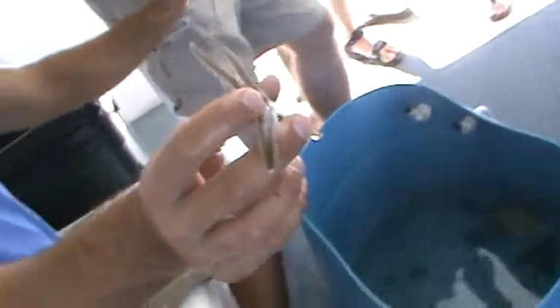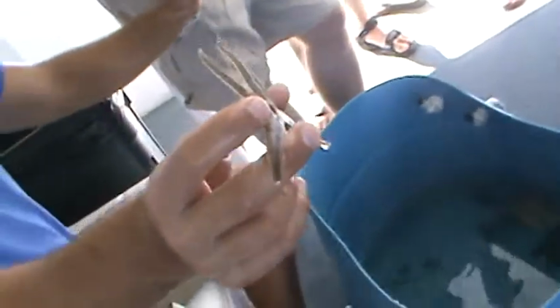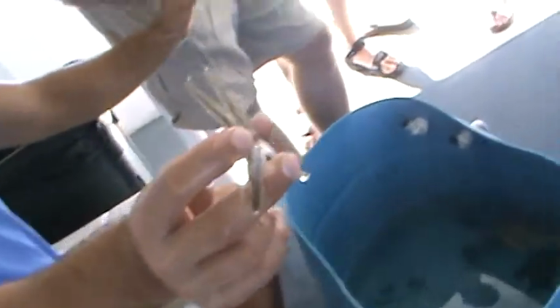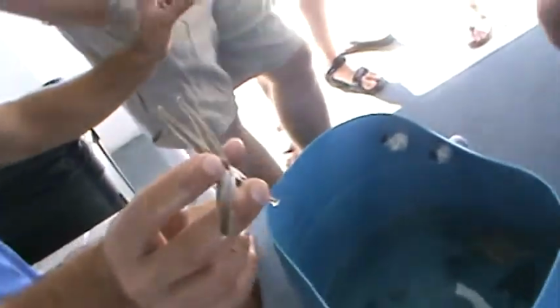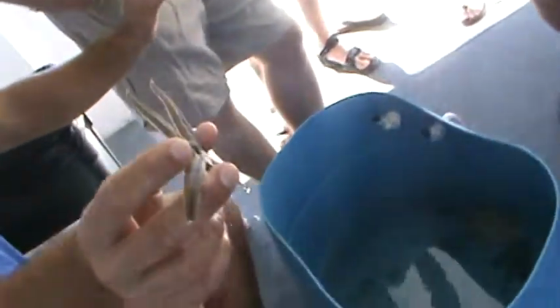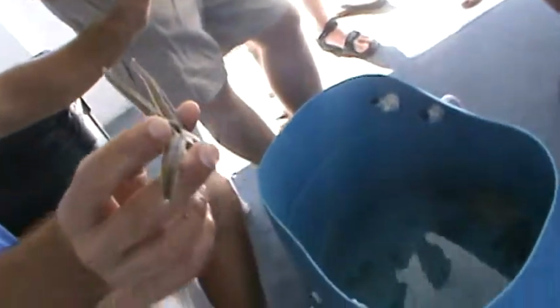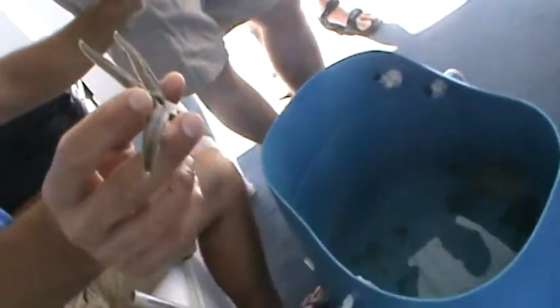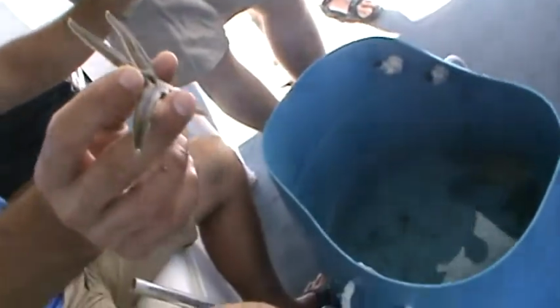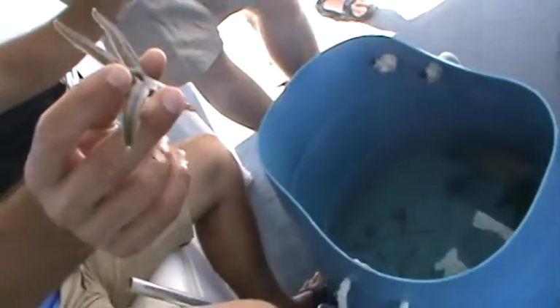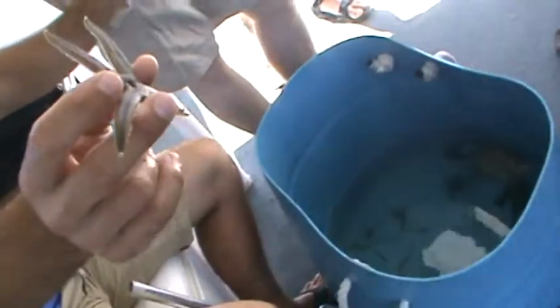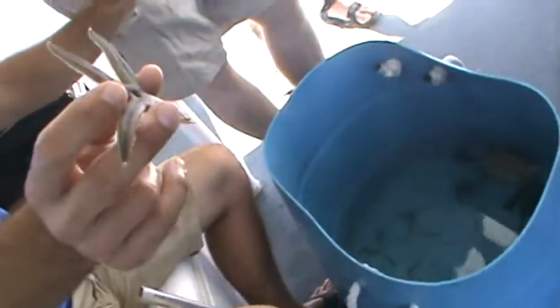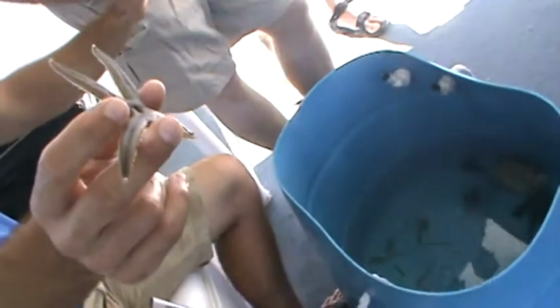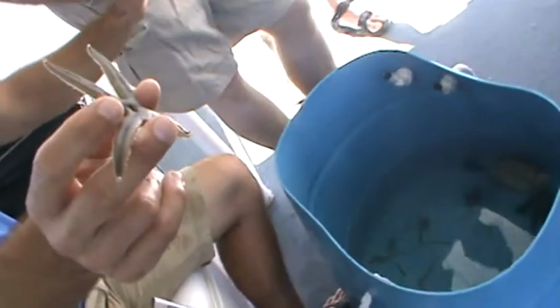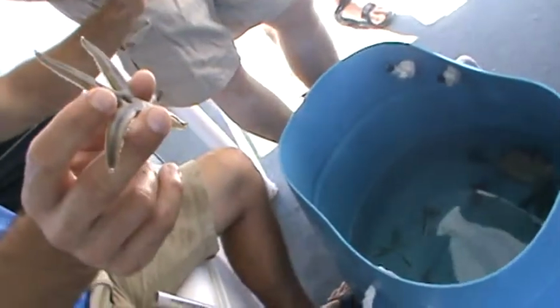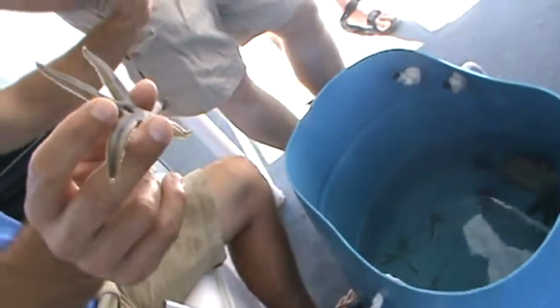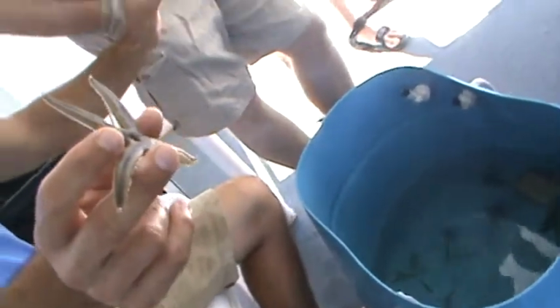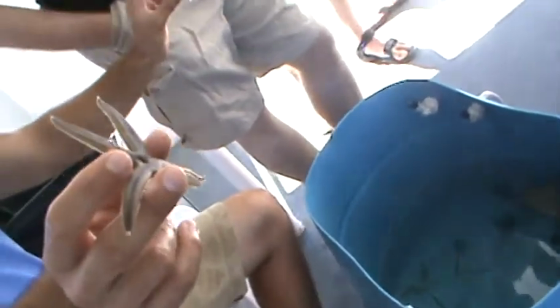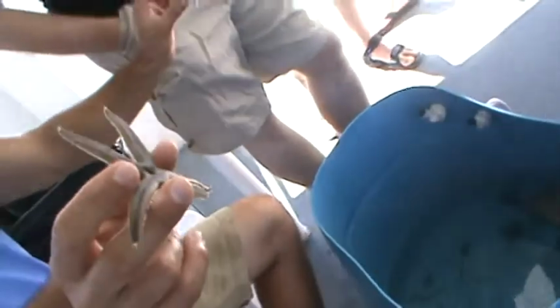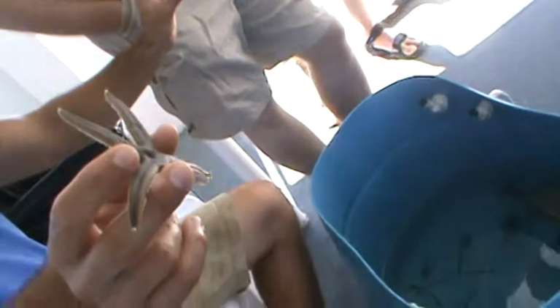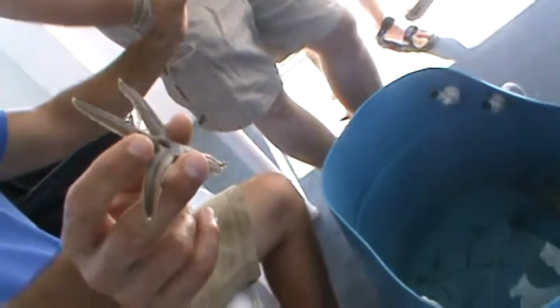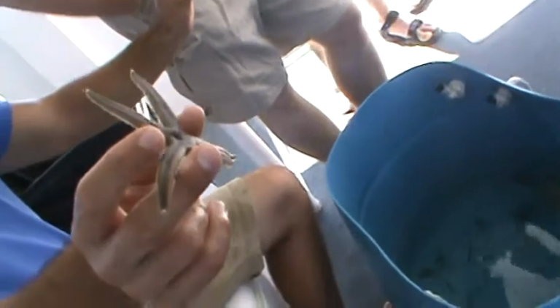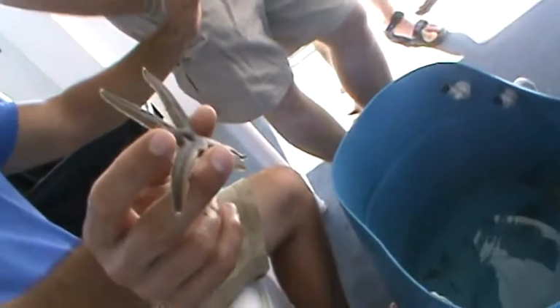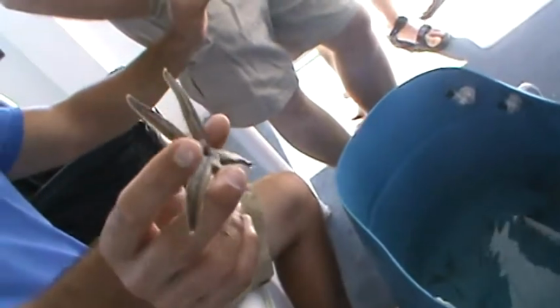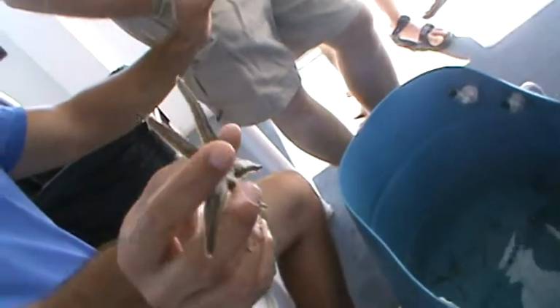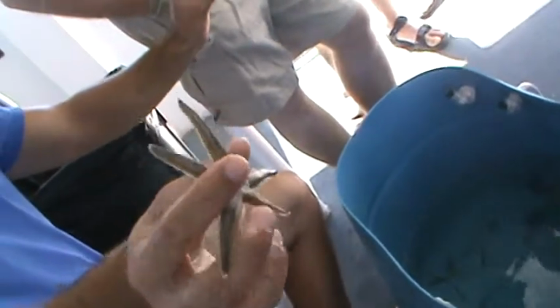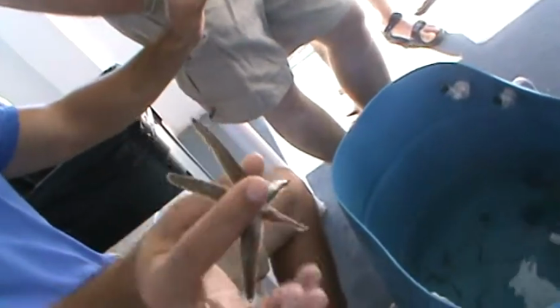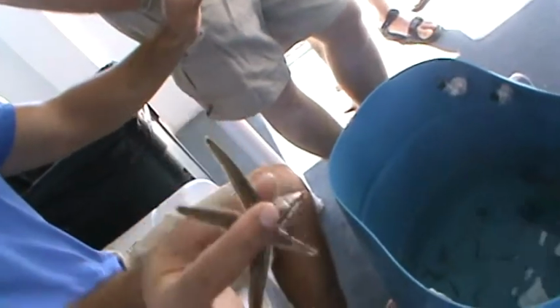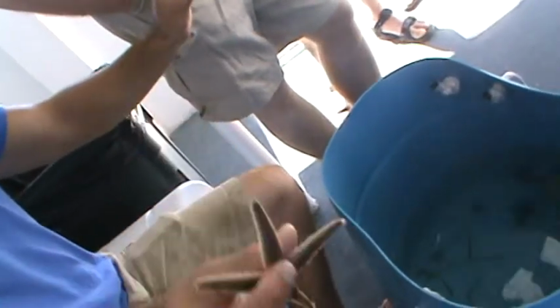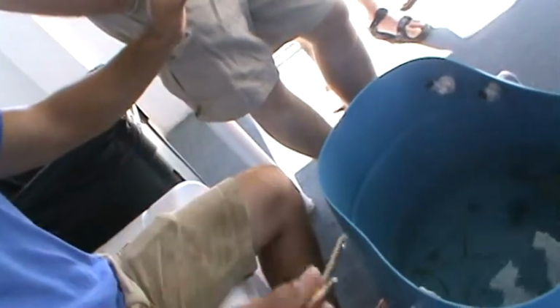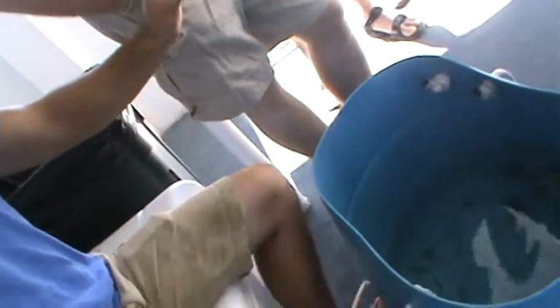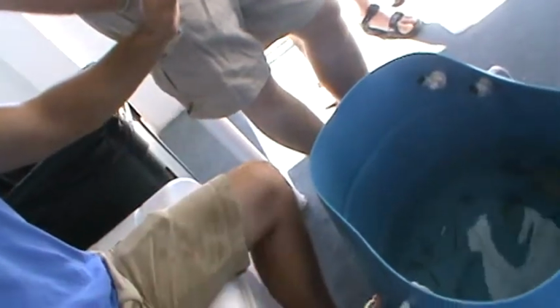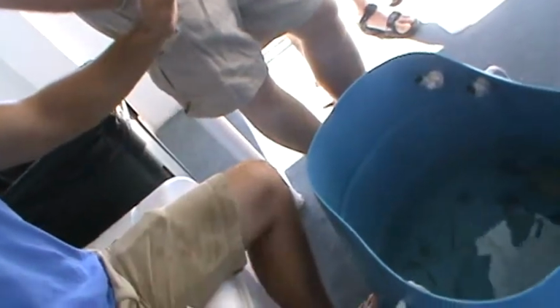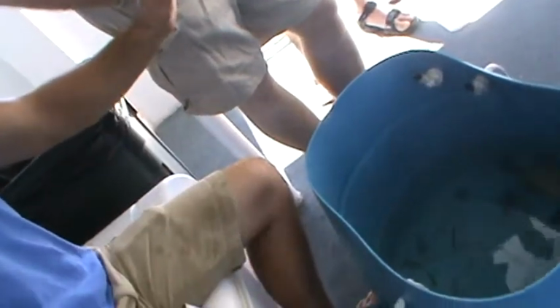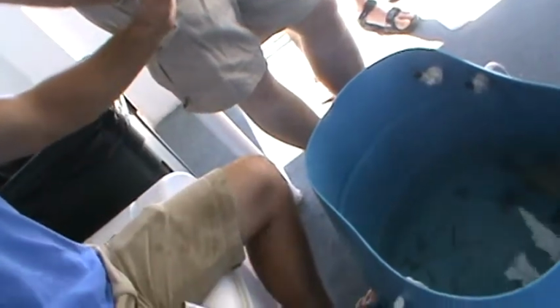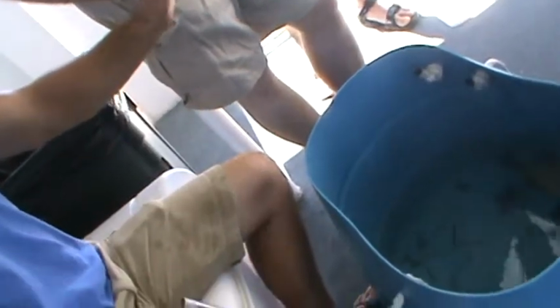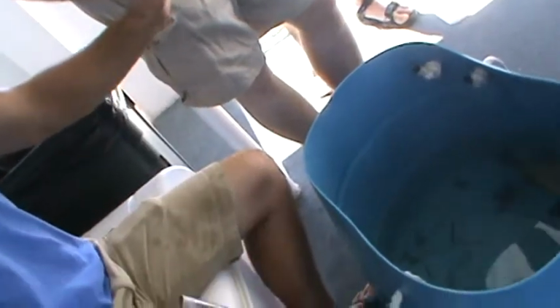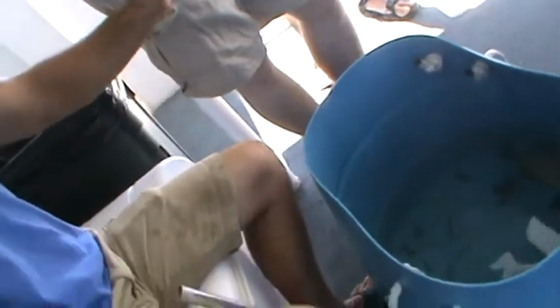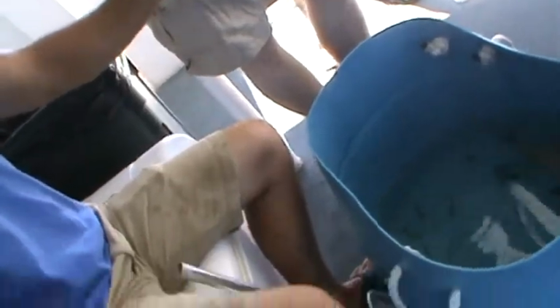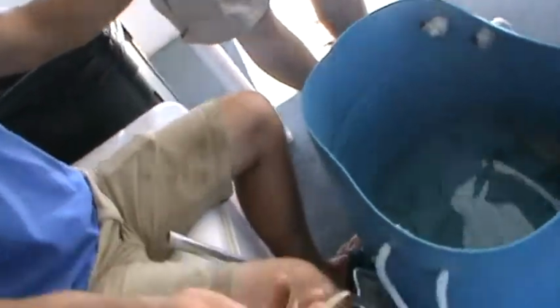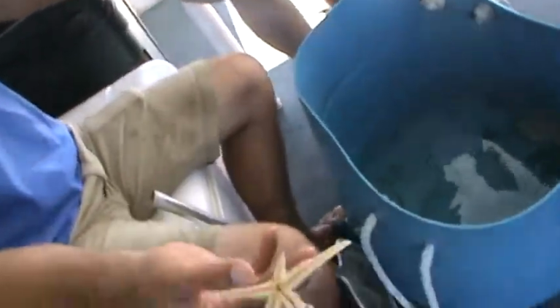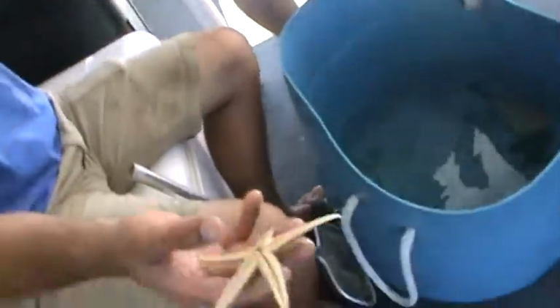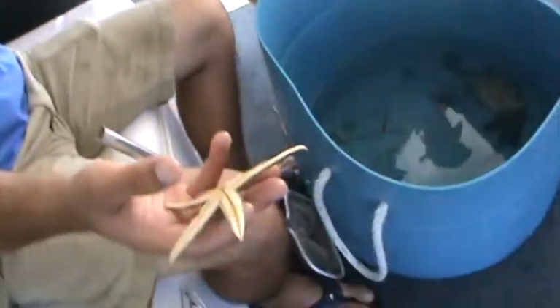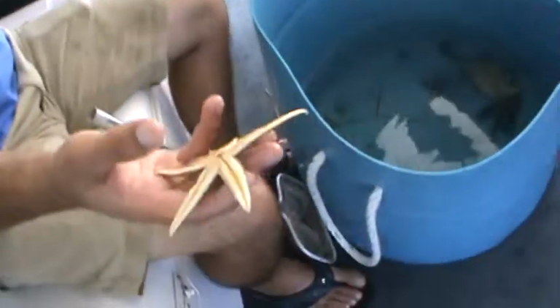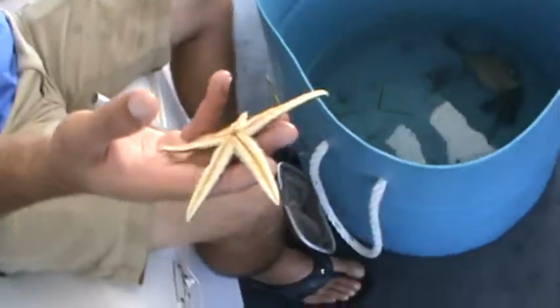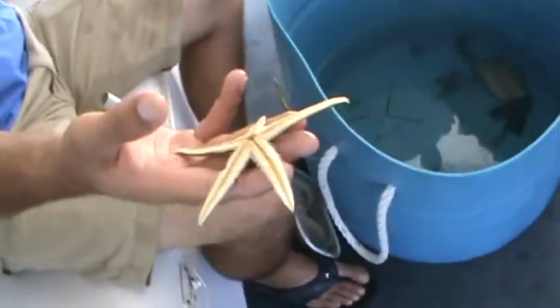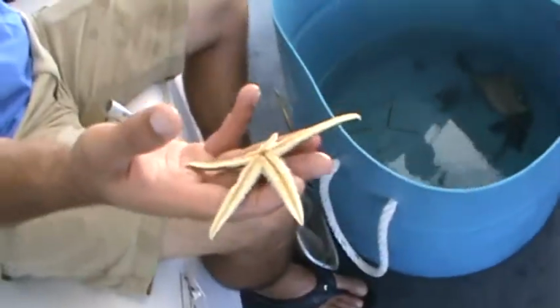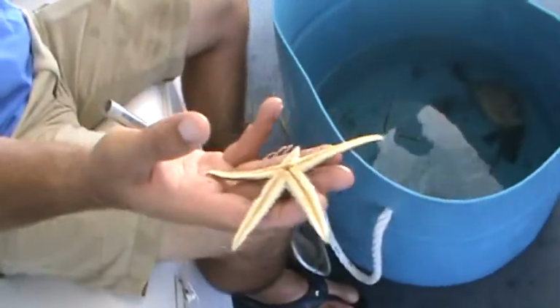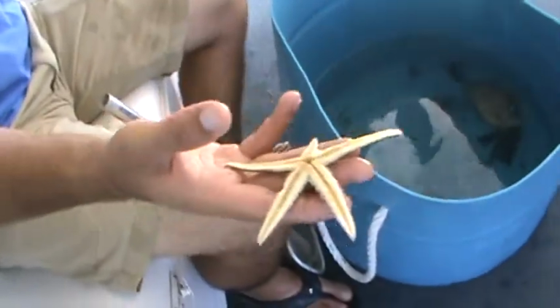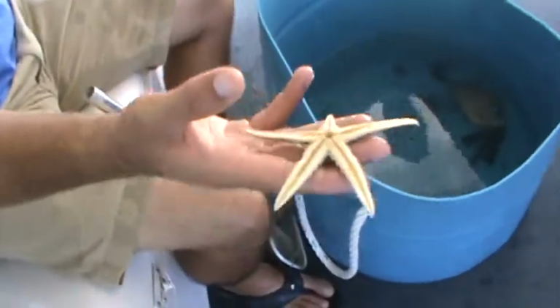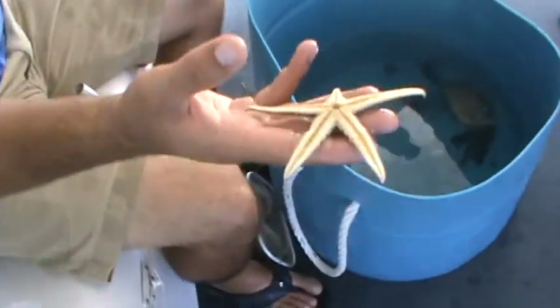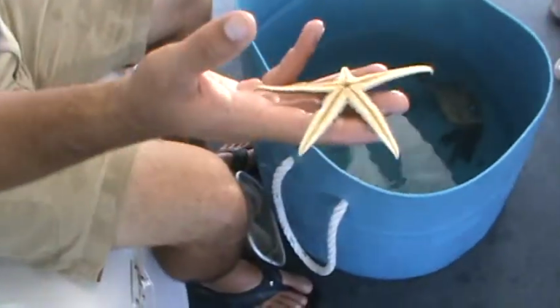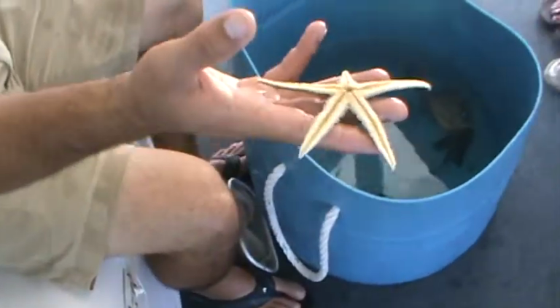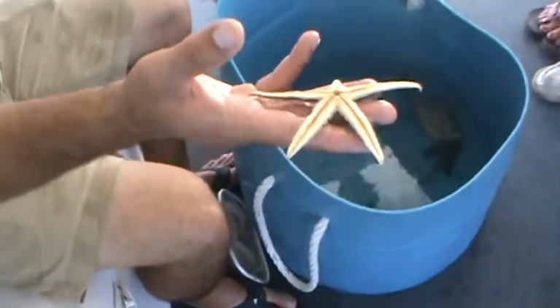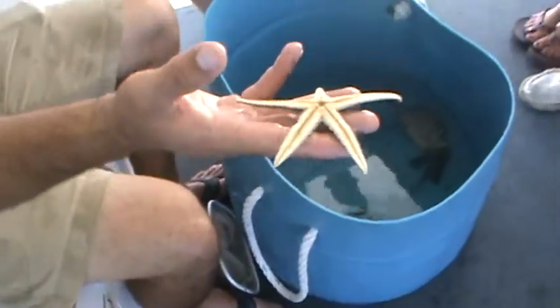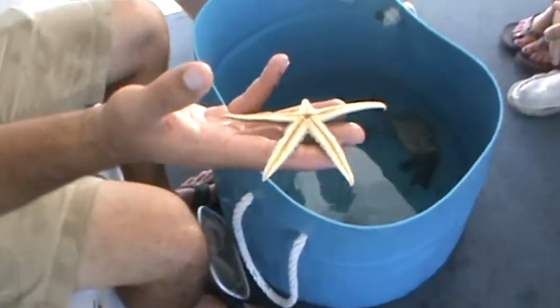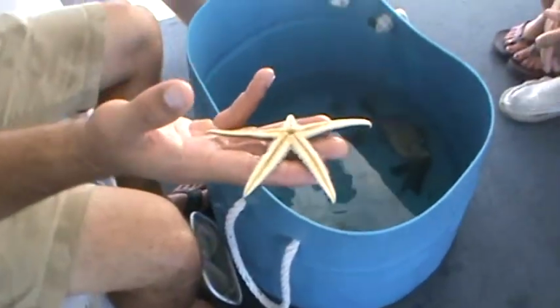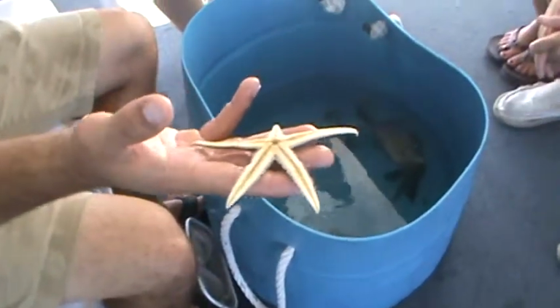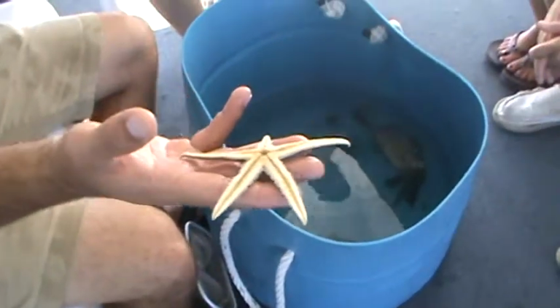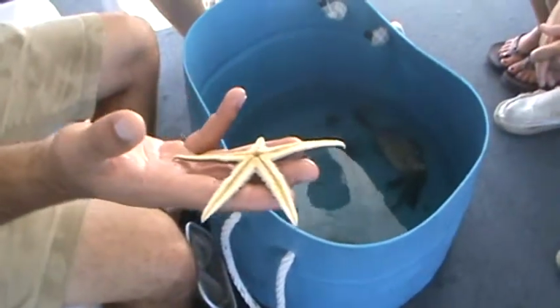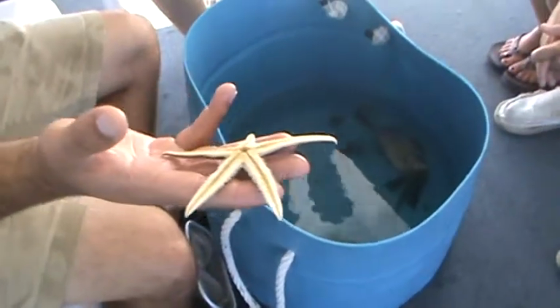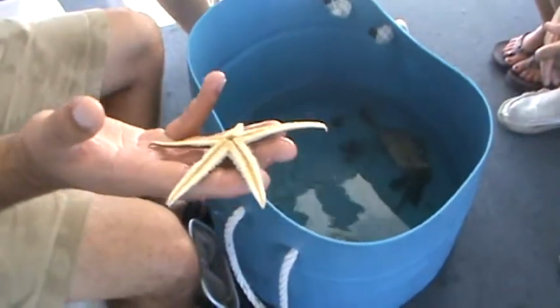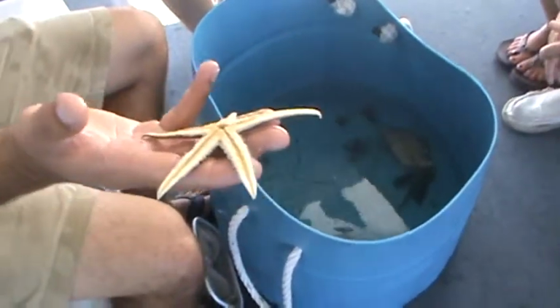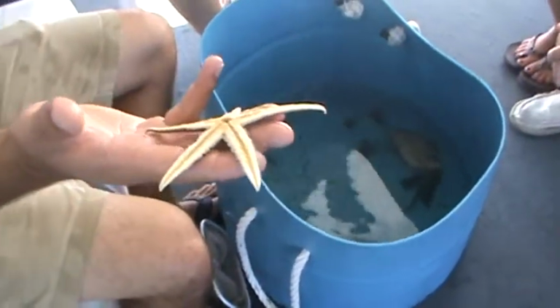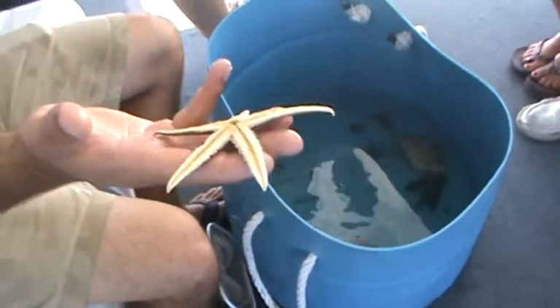They can't see color like we can, but they can tell the difference between daytime and nighttime. During the day they usually hide, and at night is when they'll come out and feed.